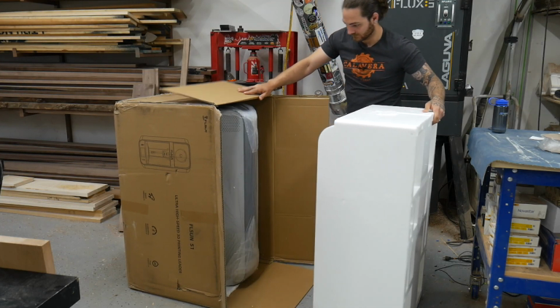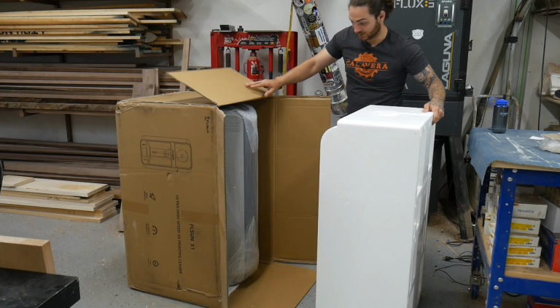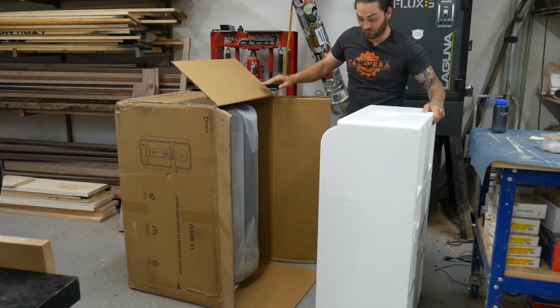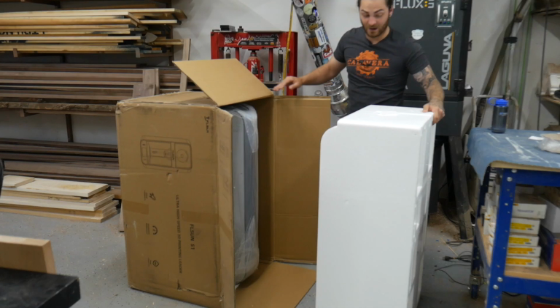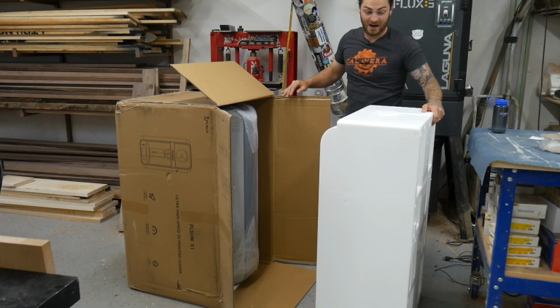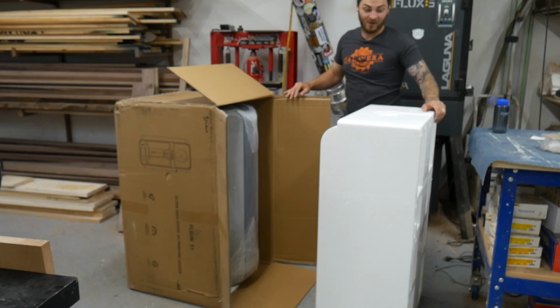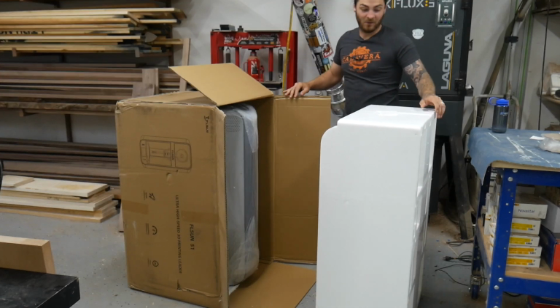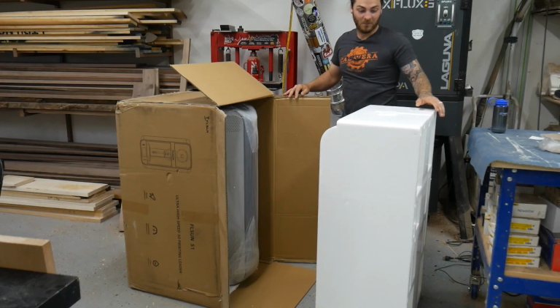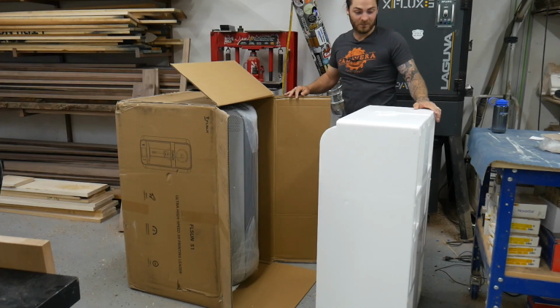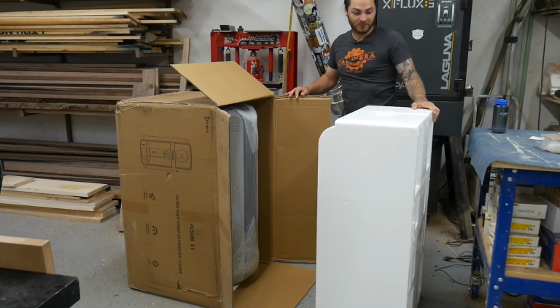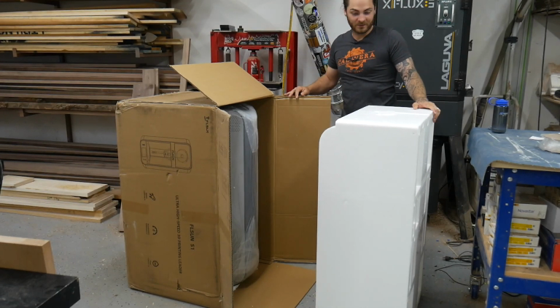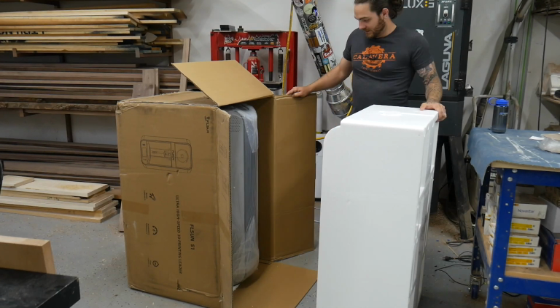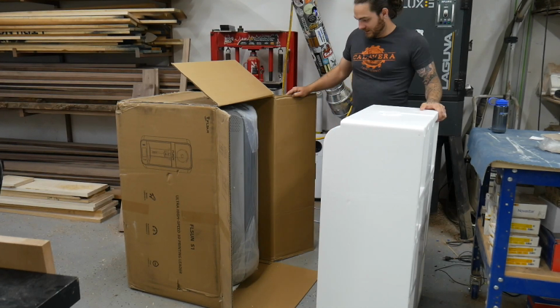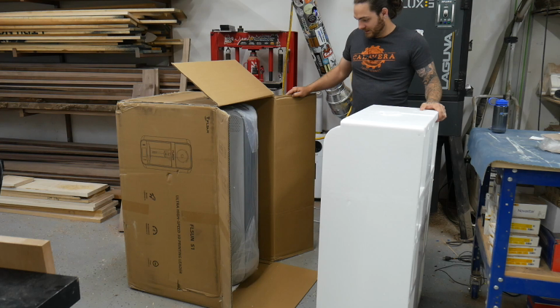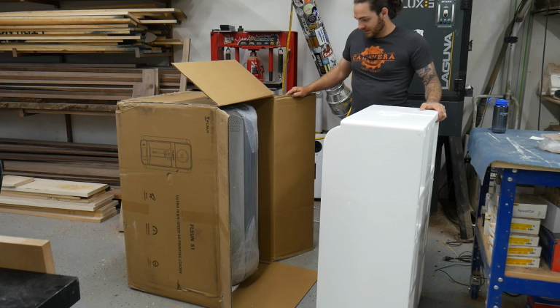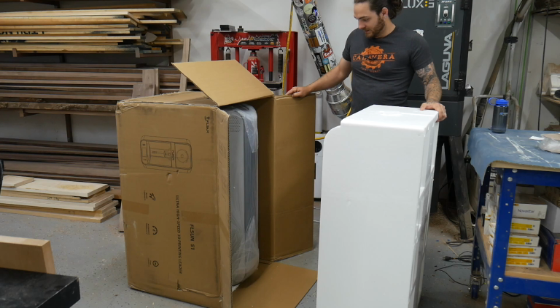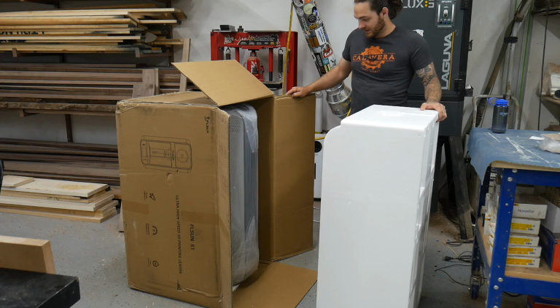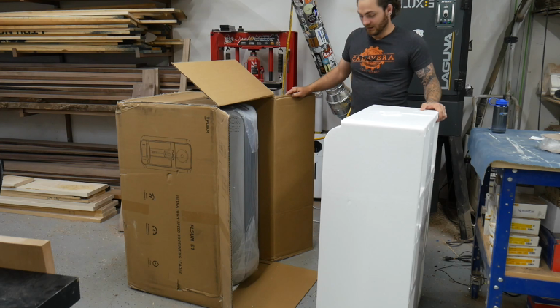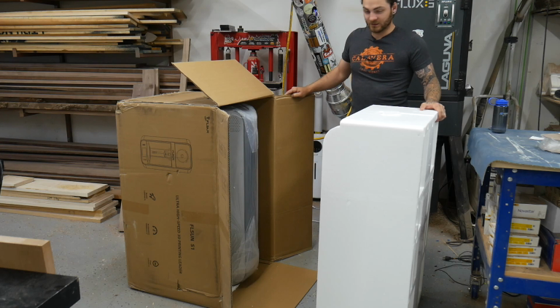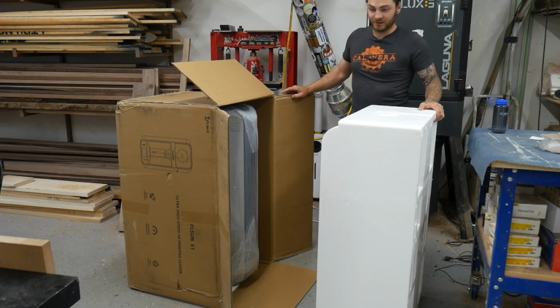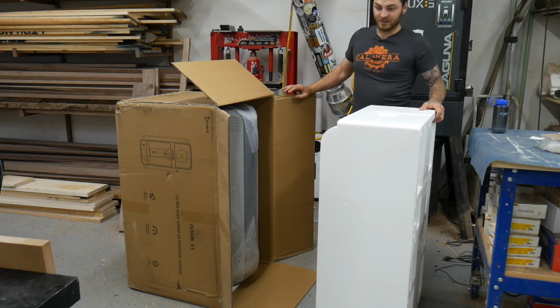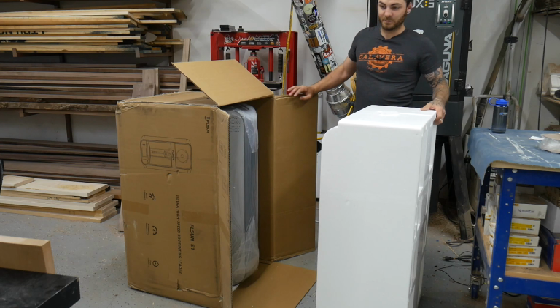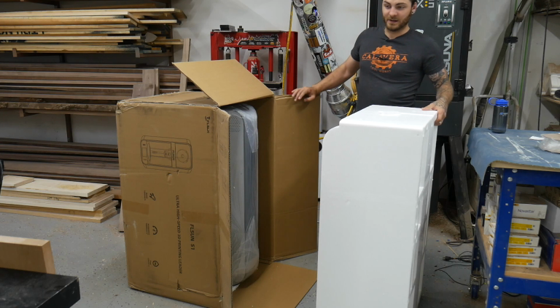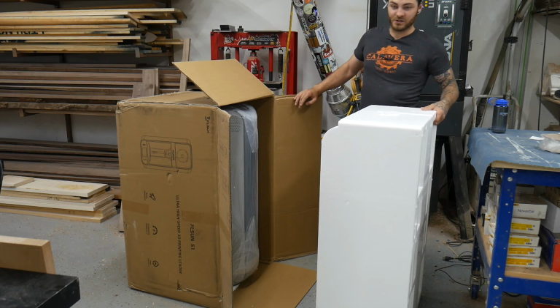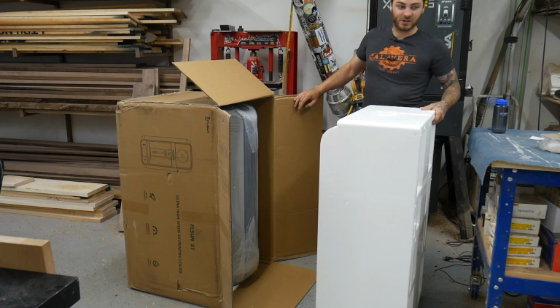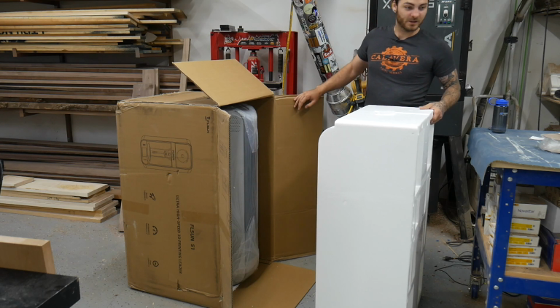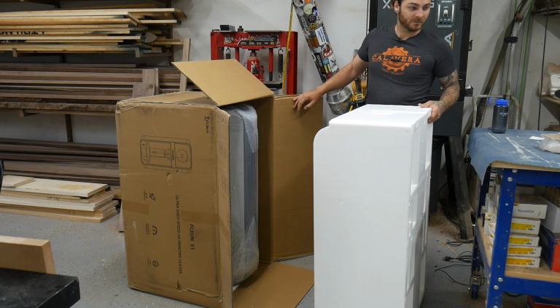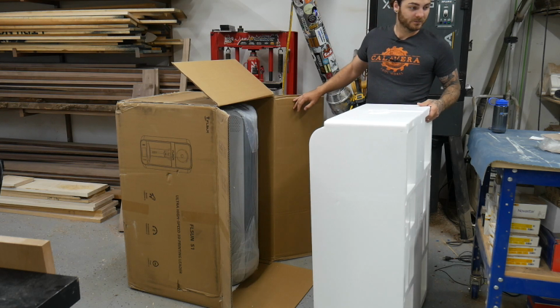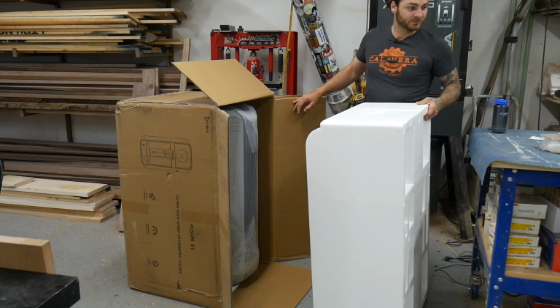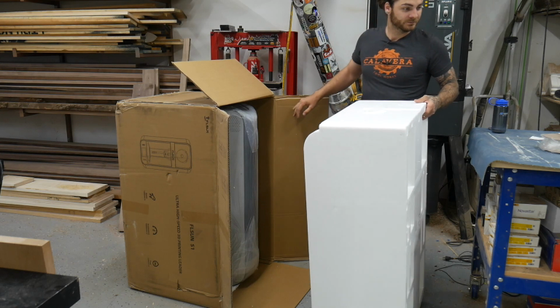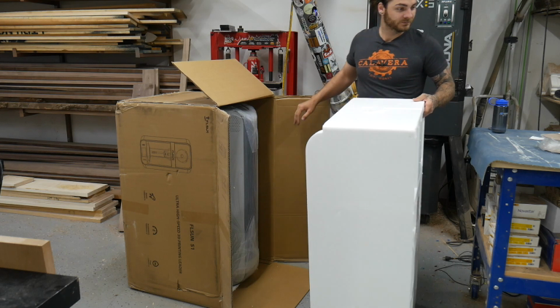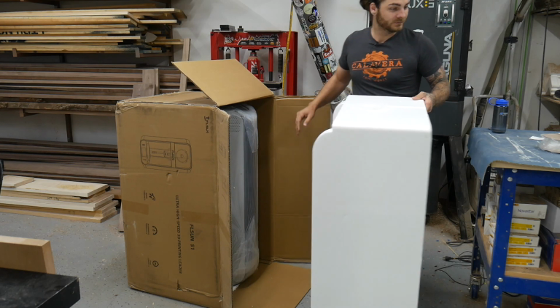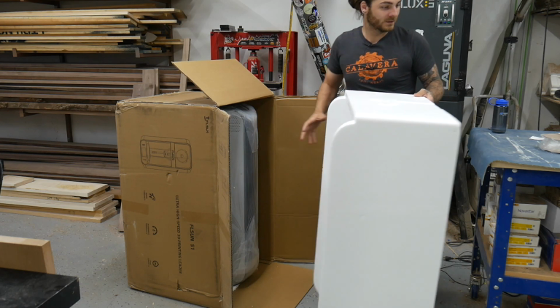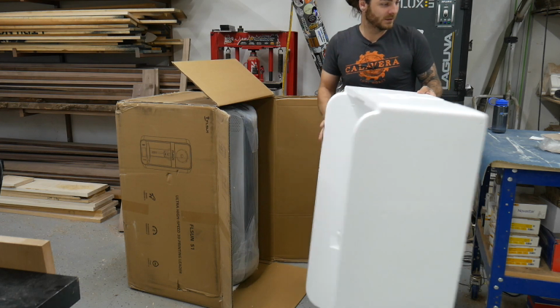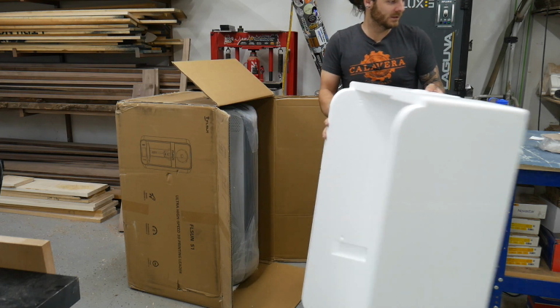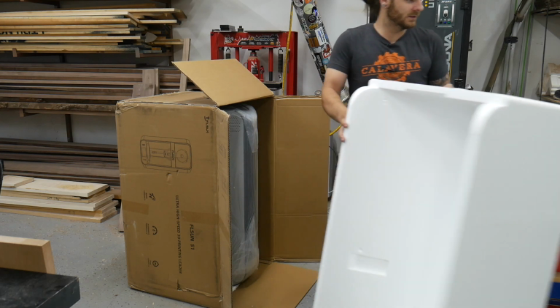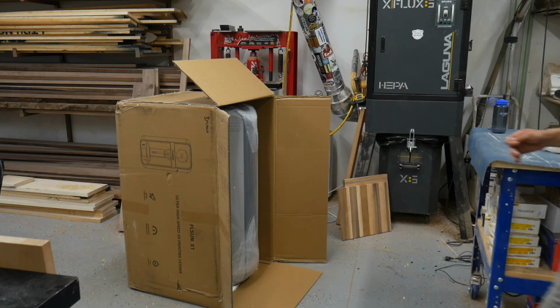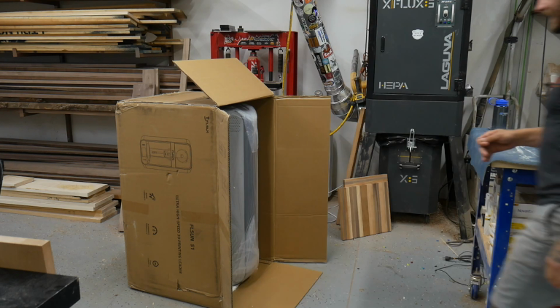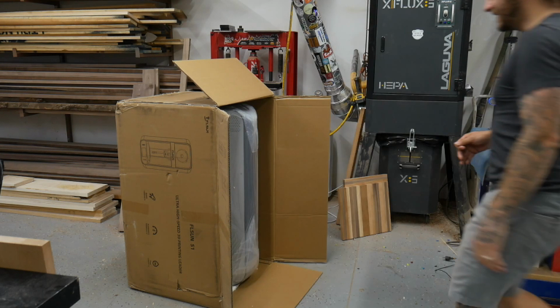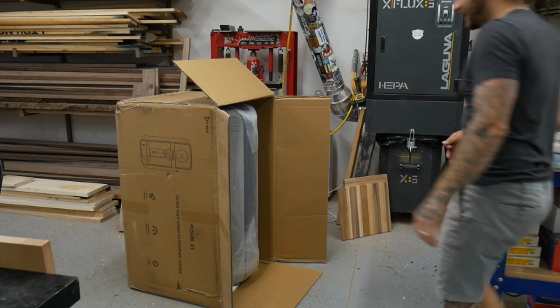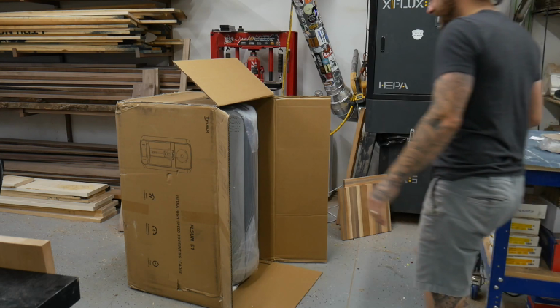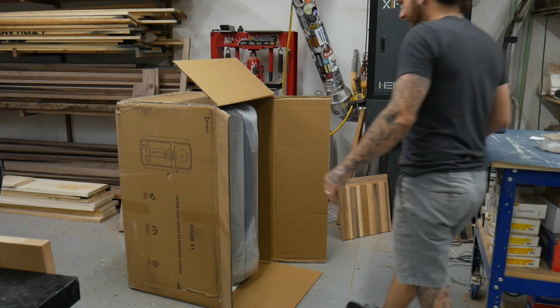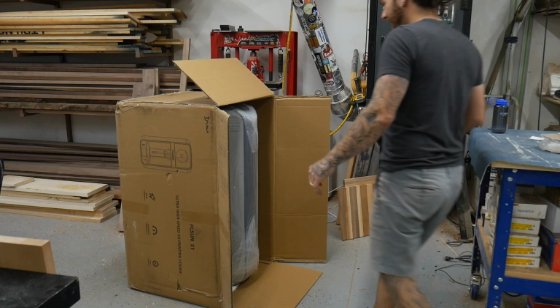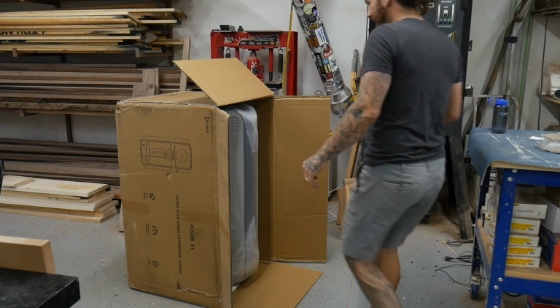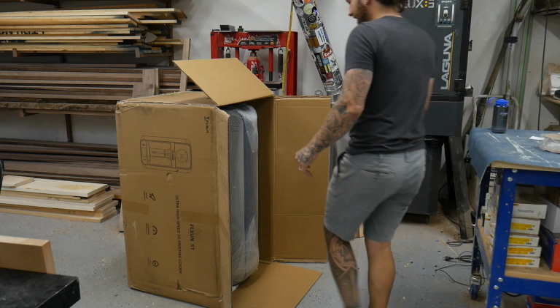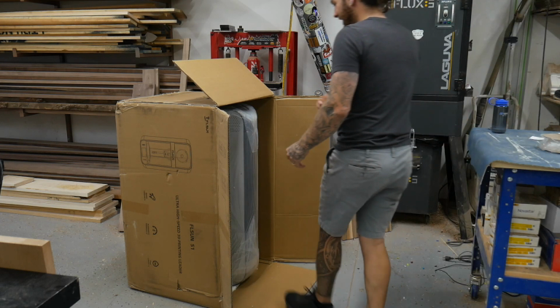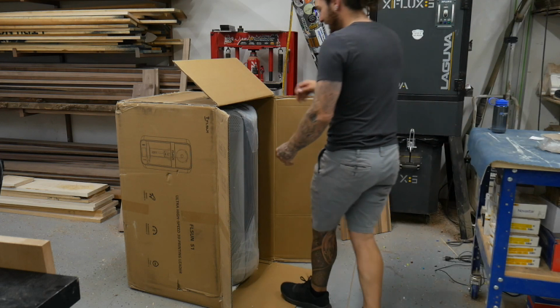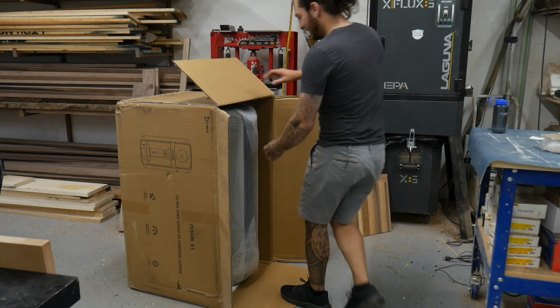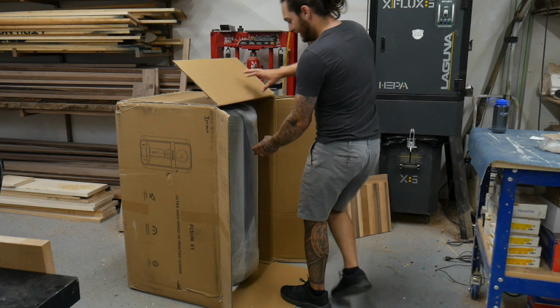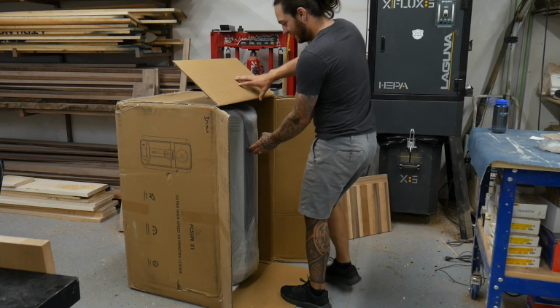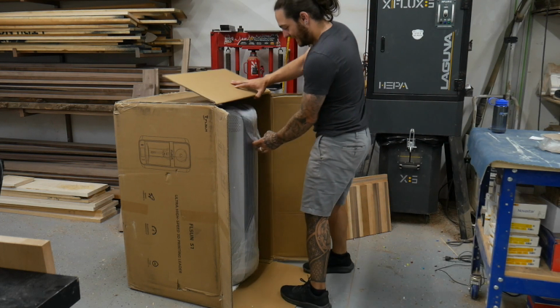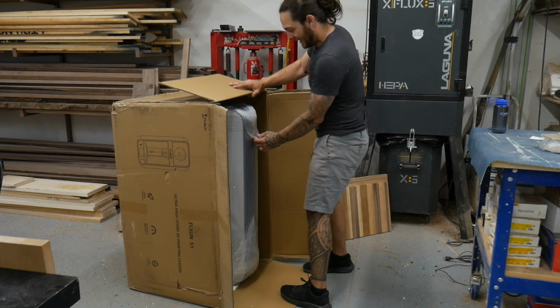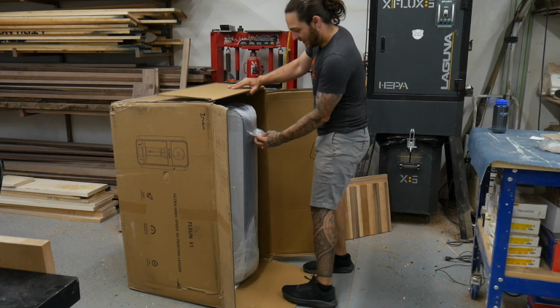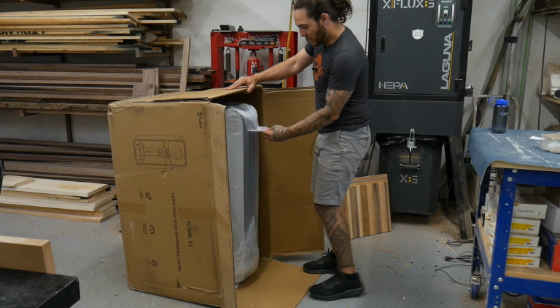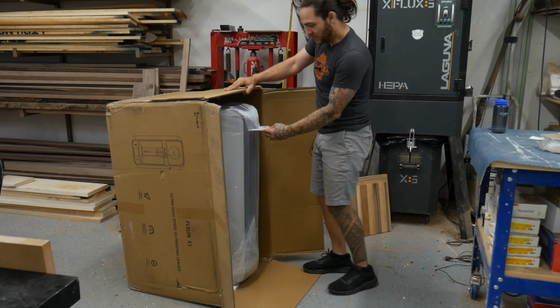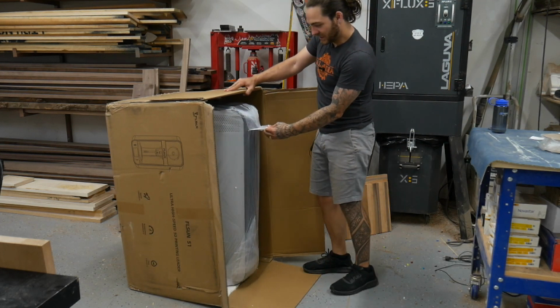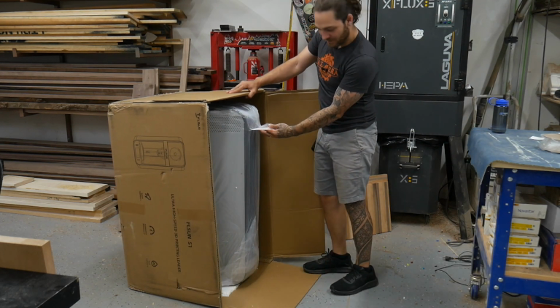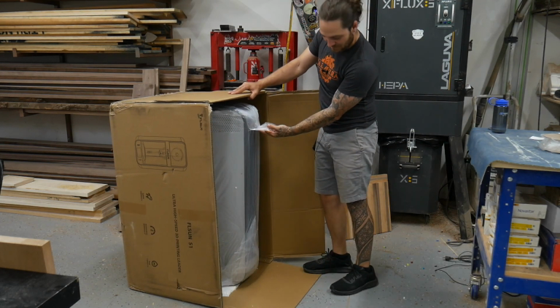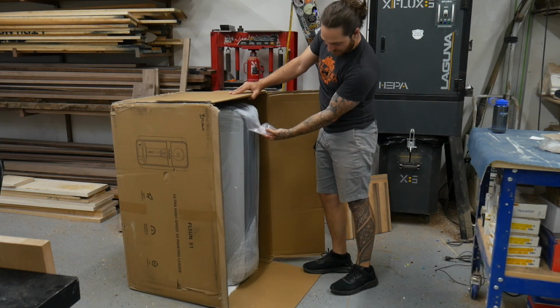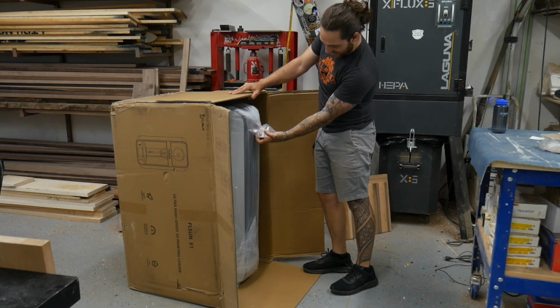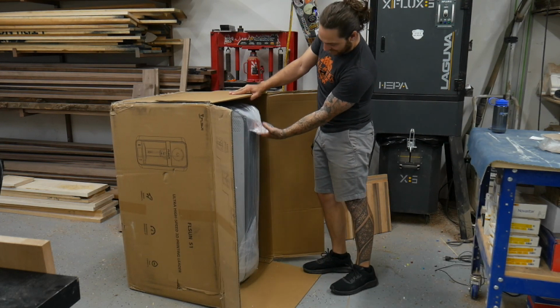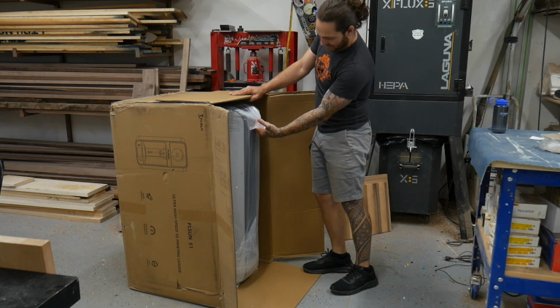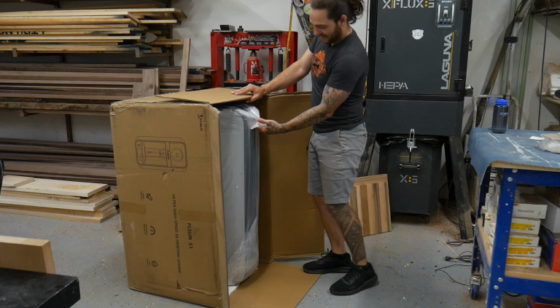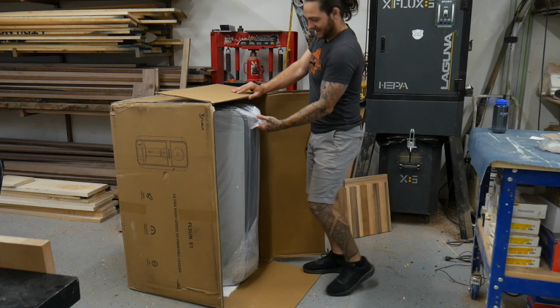Wow, it looks like a spaceship. Insane. Like, I knew it was going to be big, but...